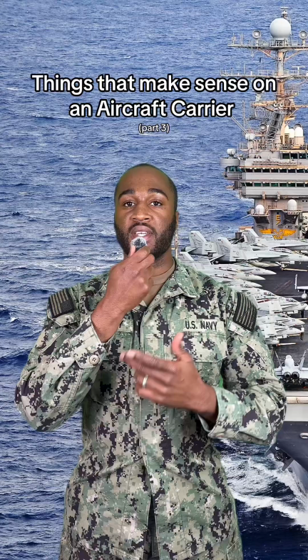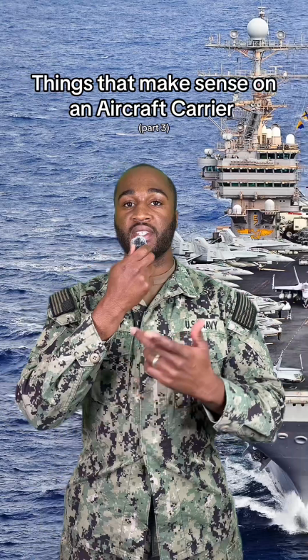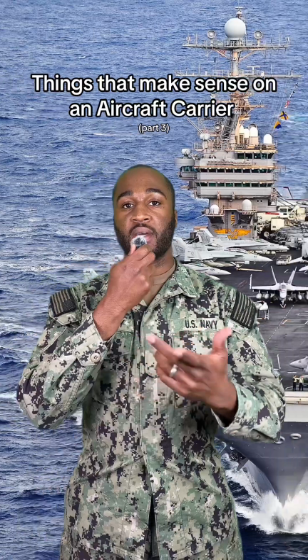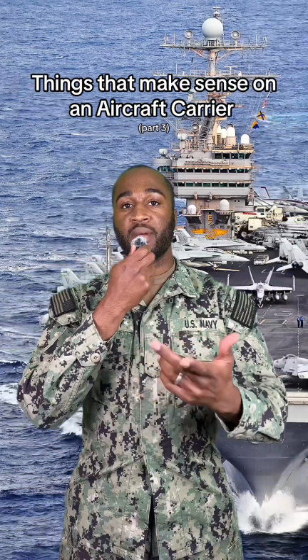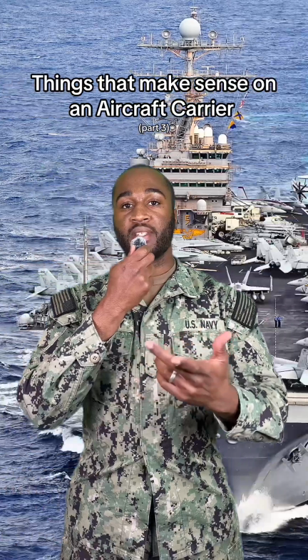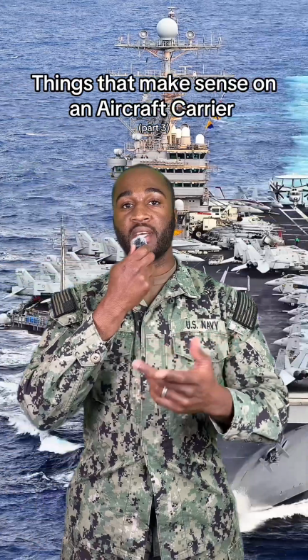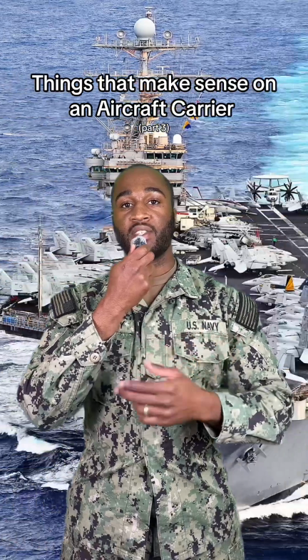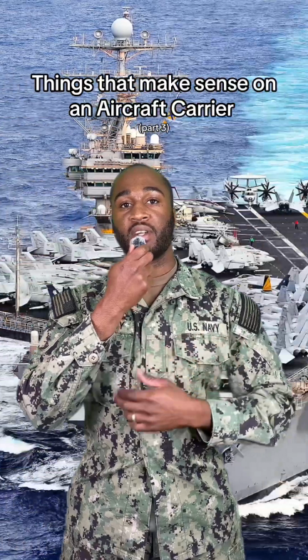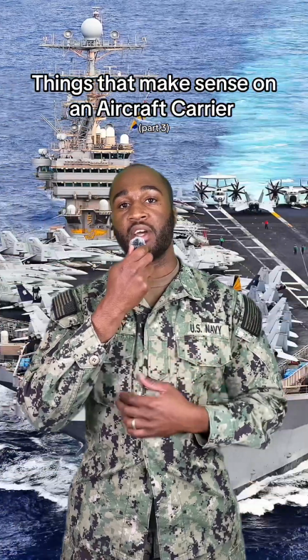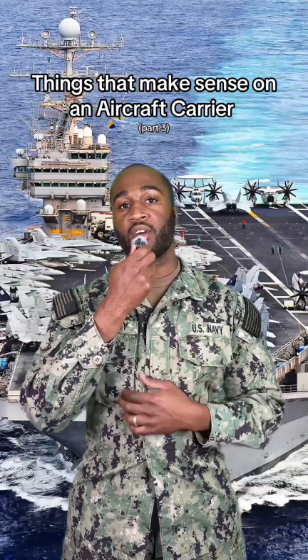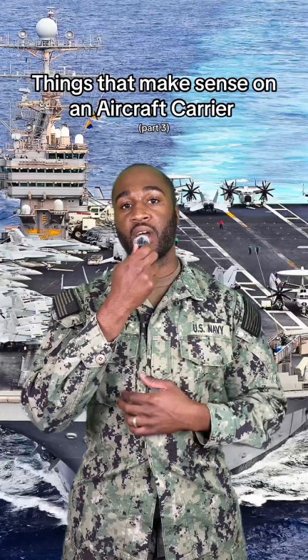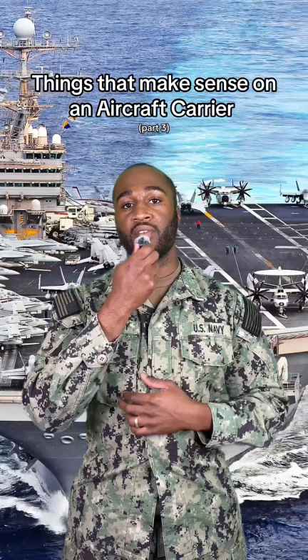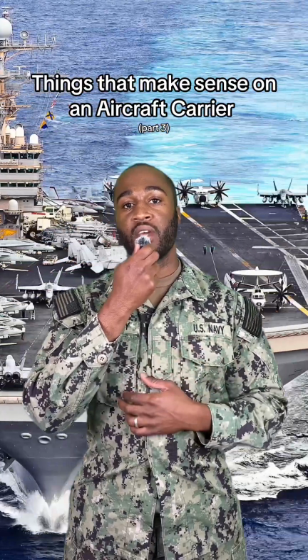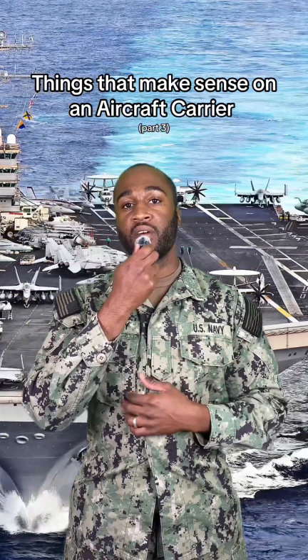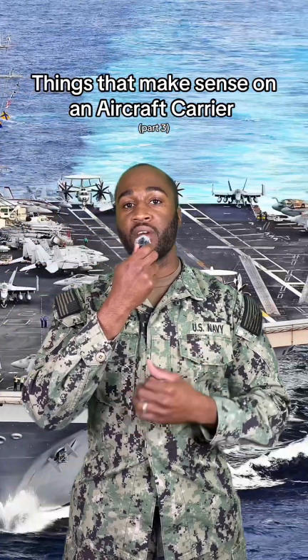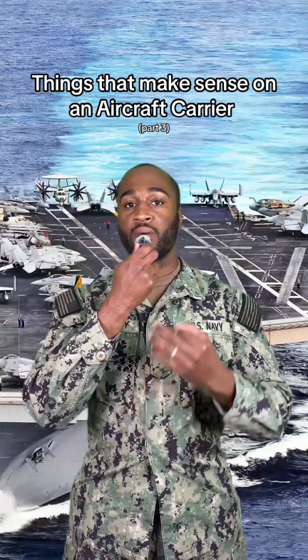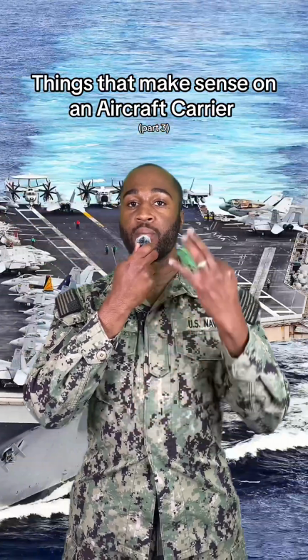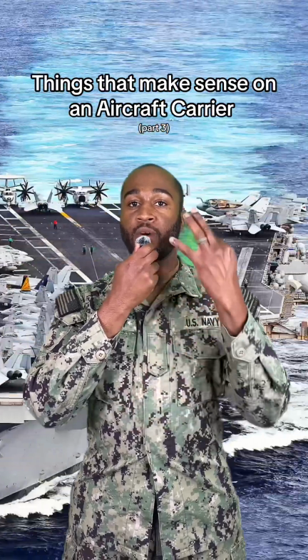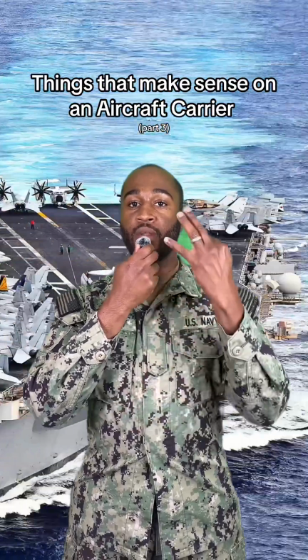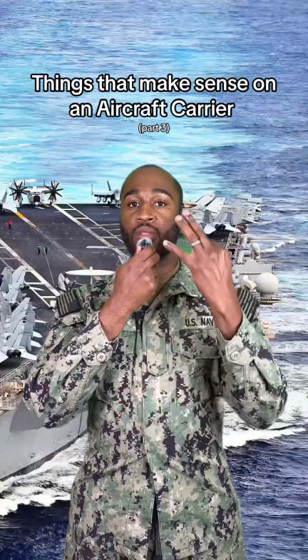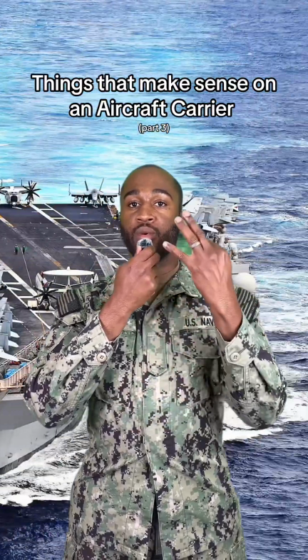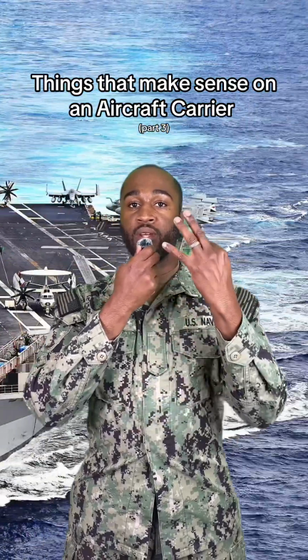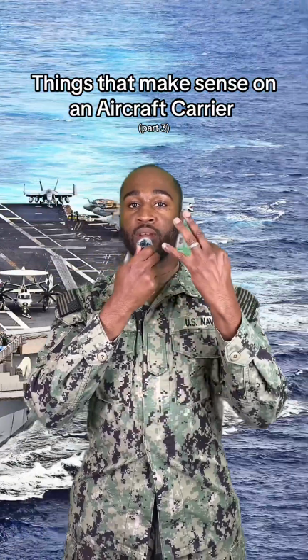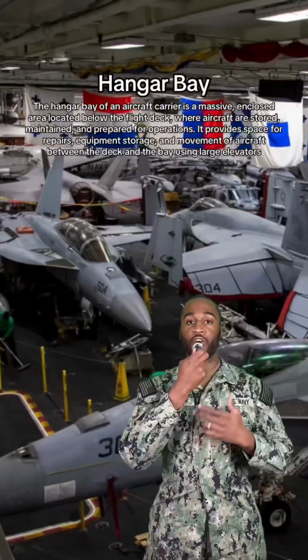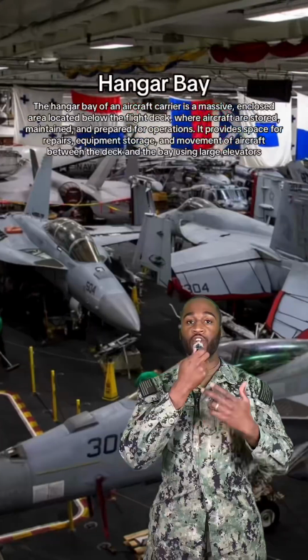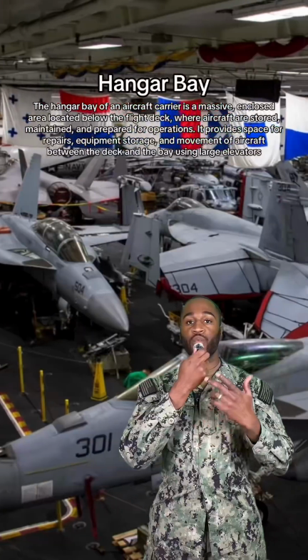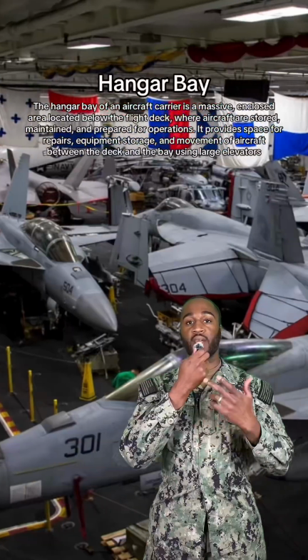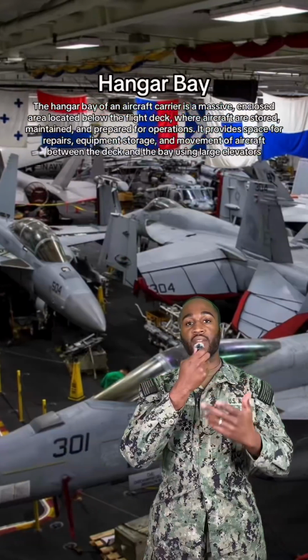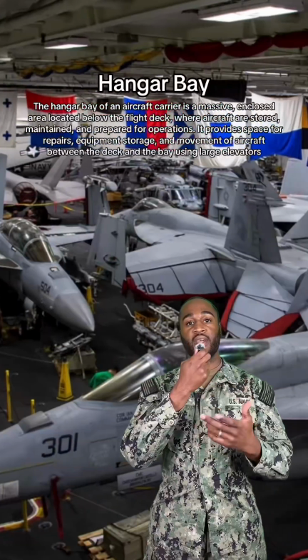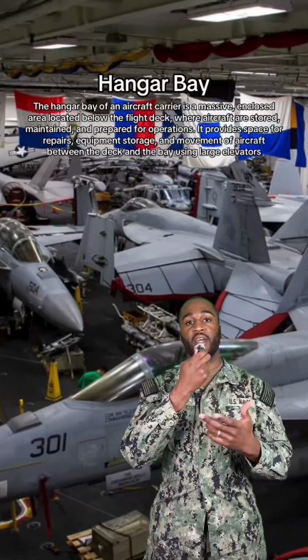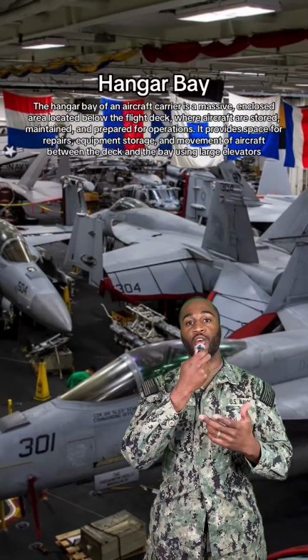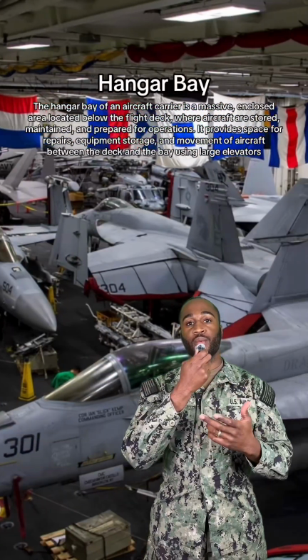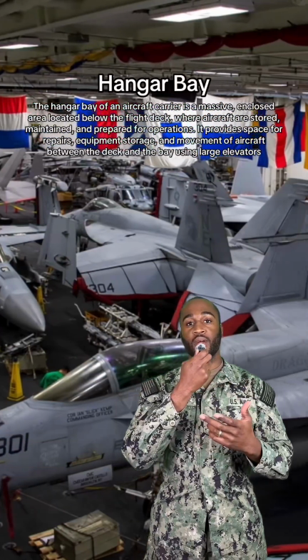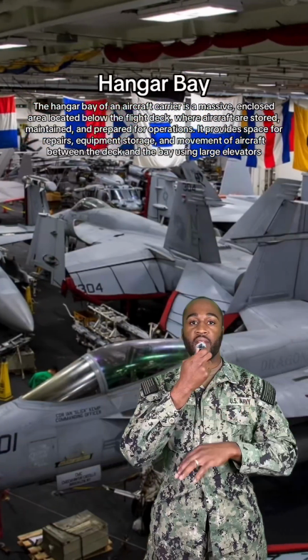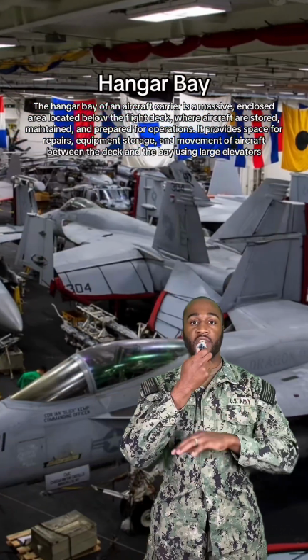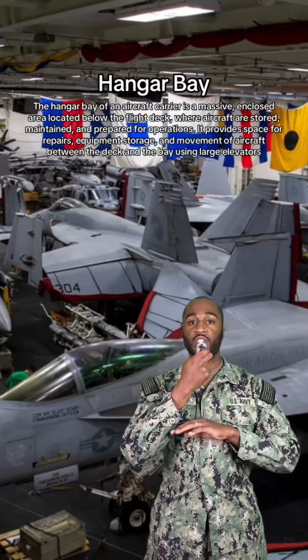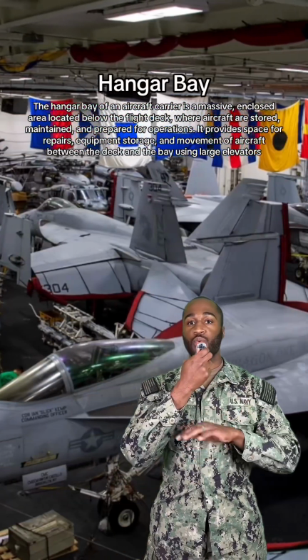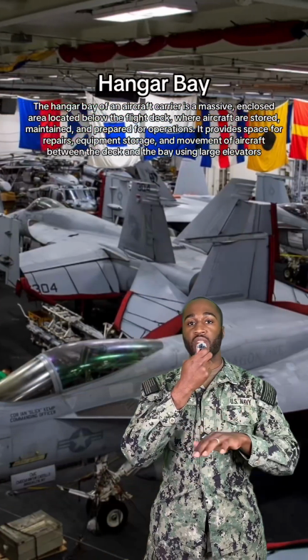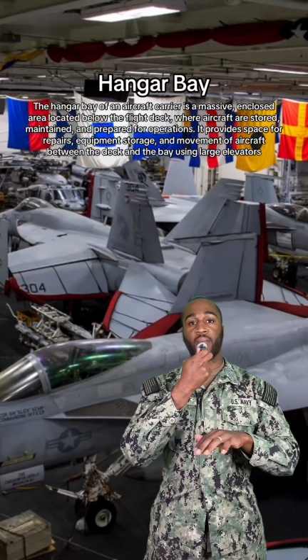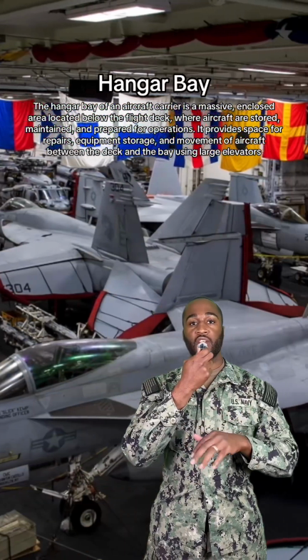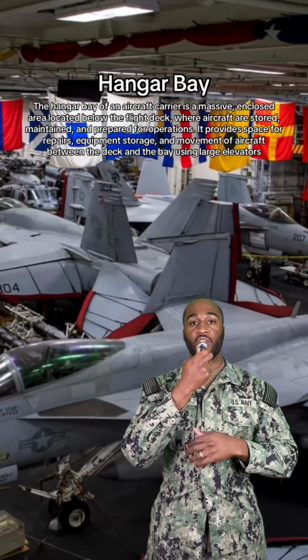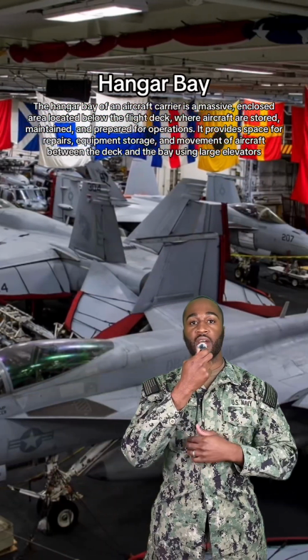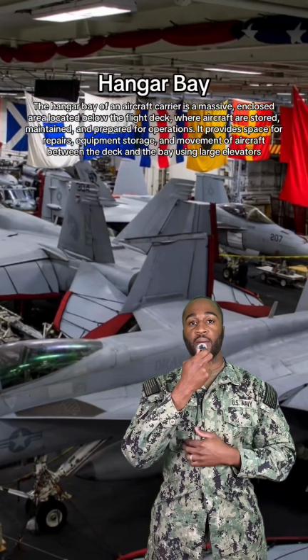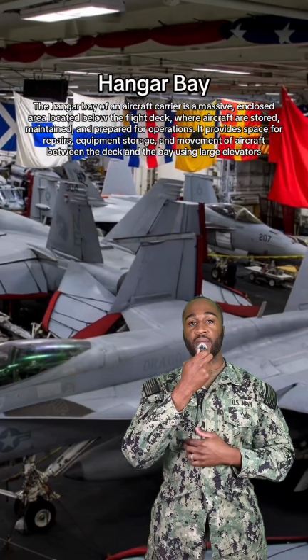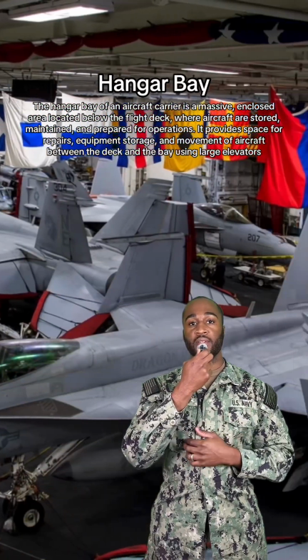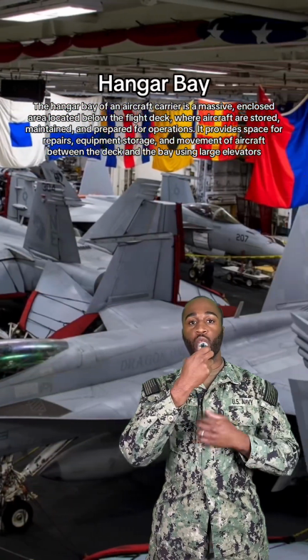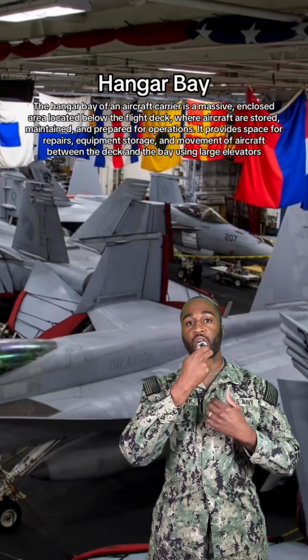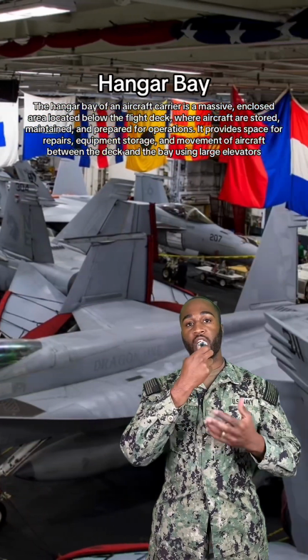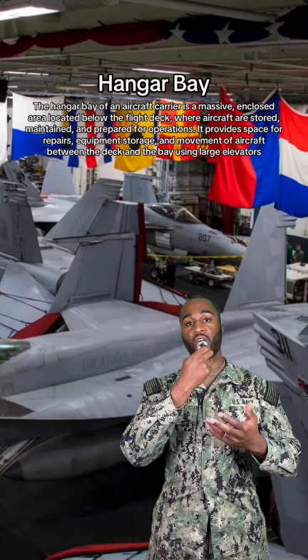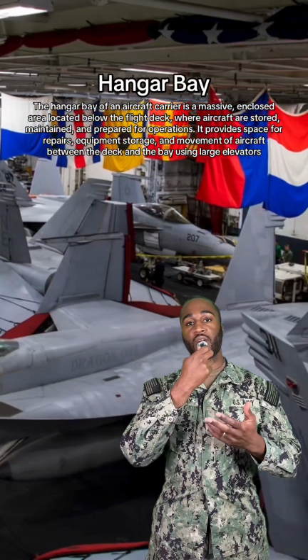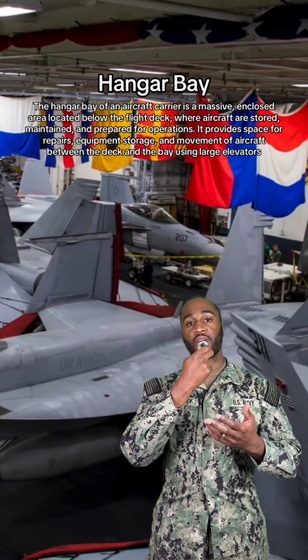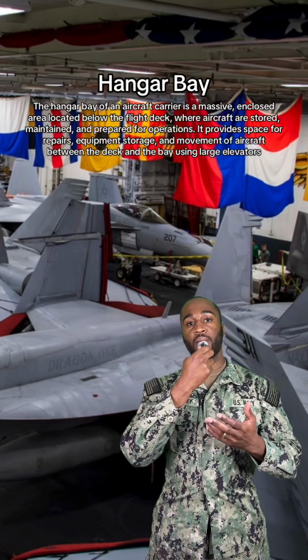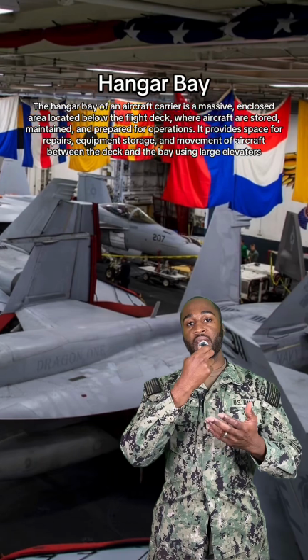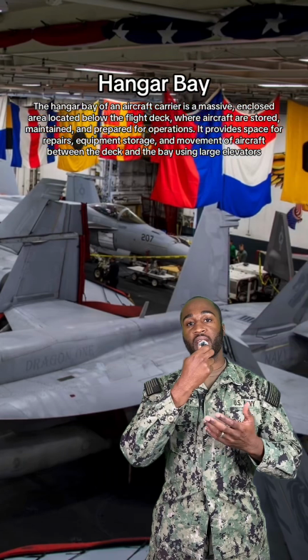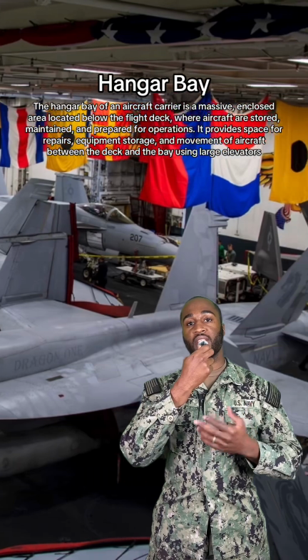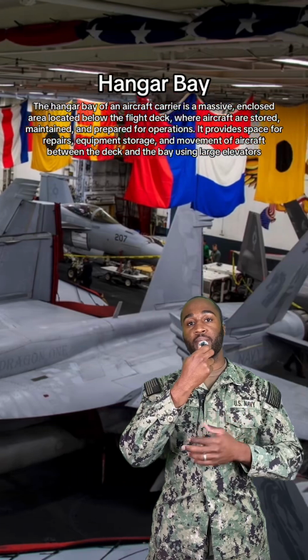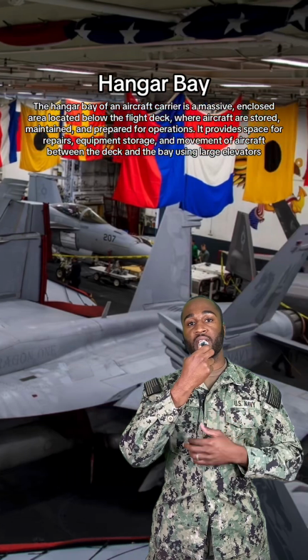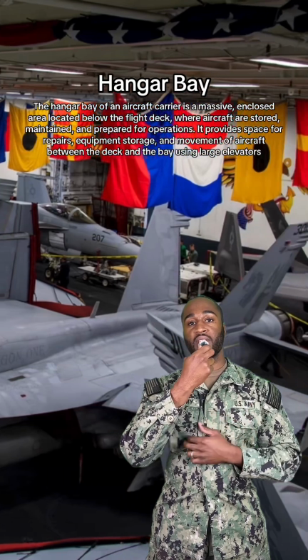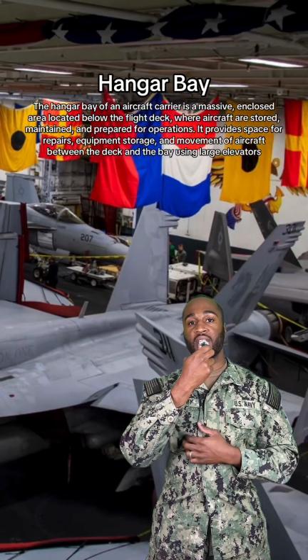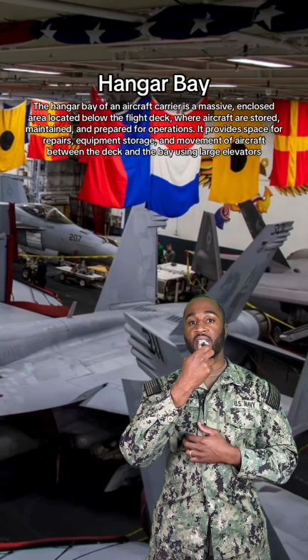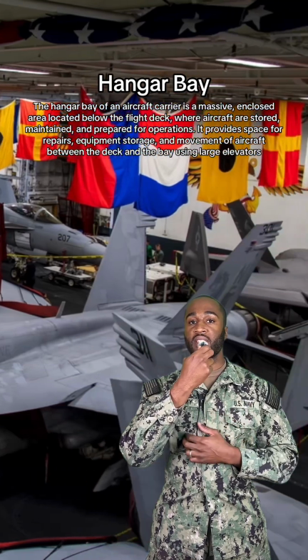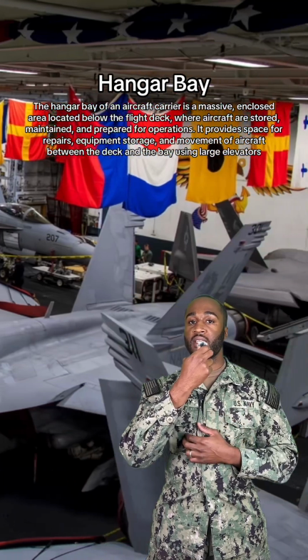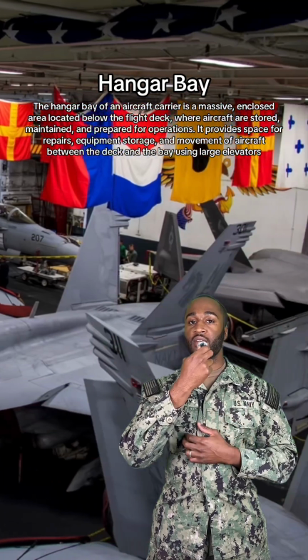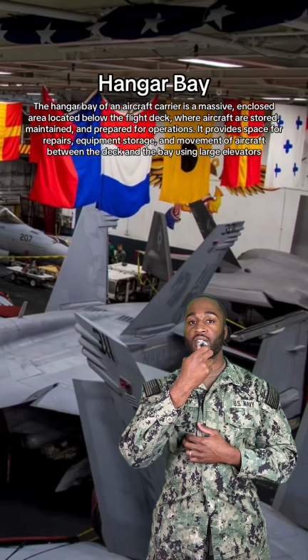Things that make sense on an aircraft carrier, part 3. For starters, we got the hangar bay. This is where the magic happens, and where aircraft come to get some much needed TLC.